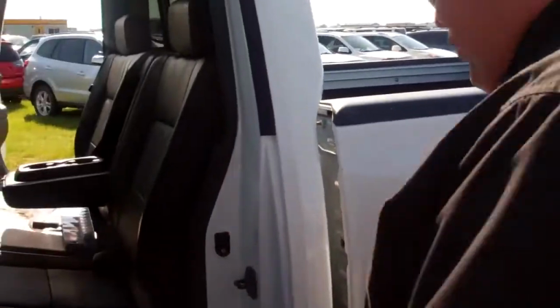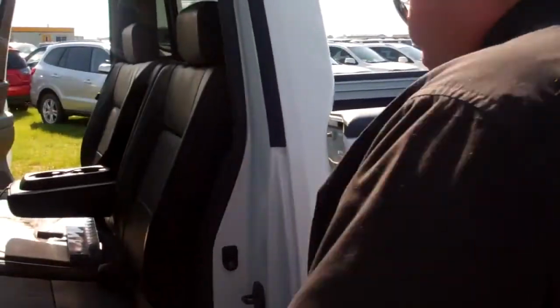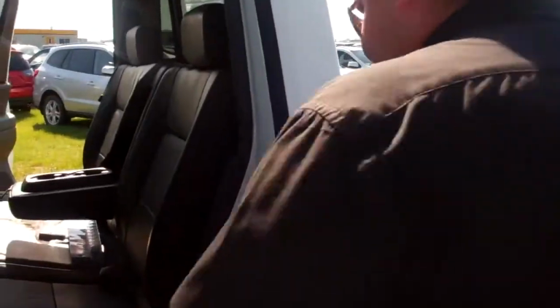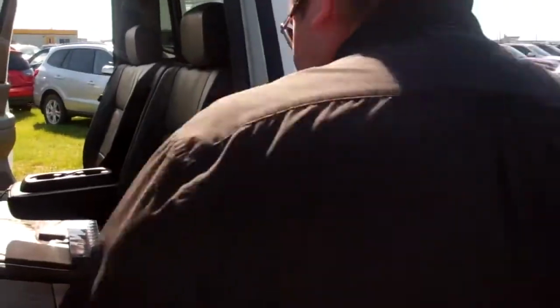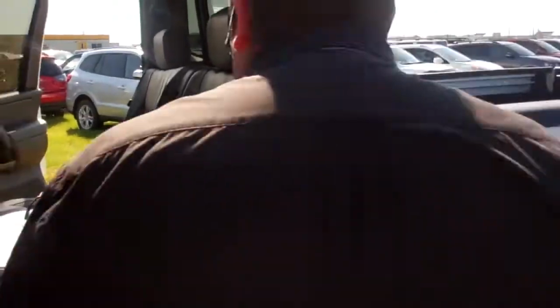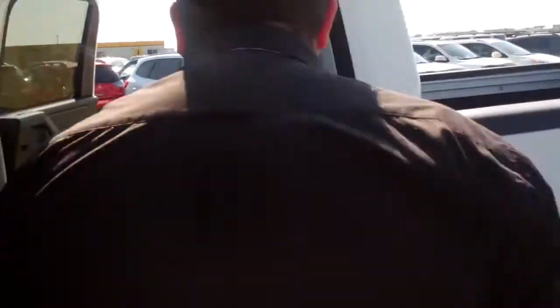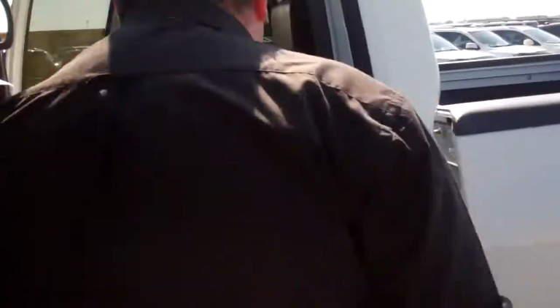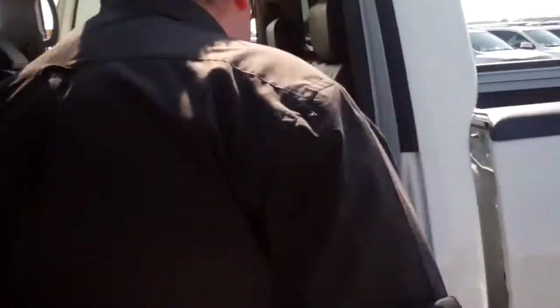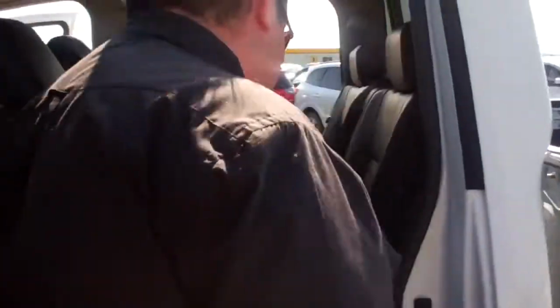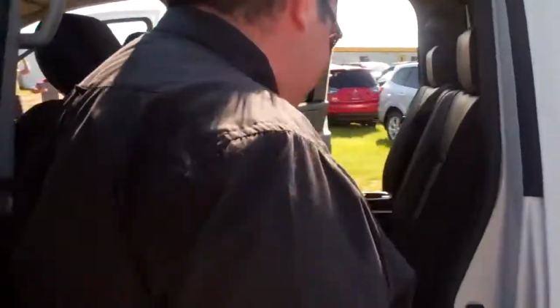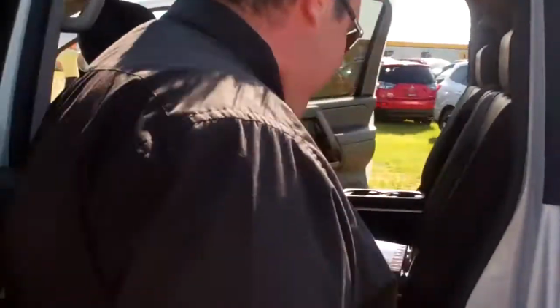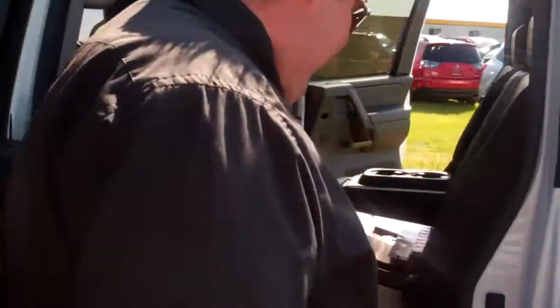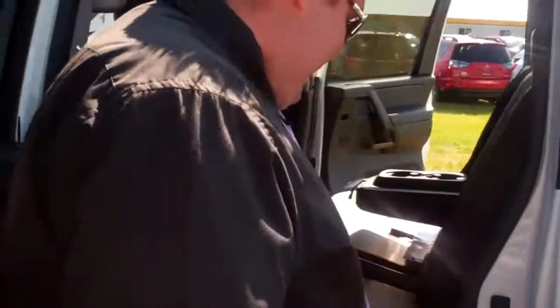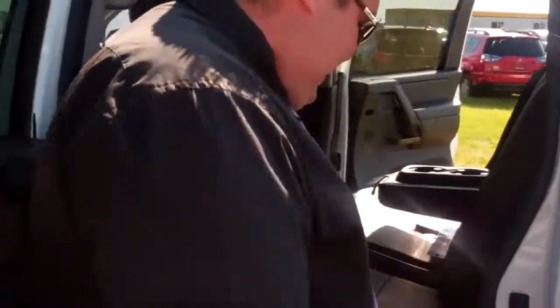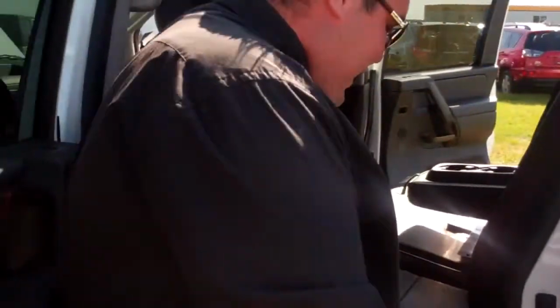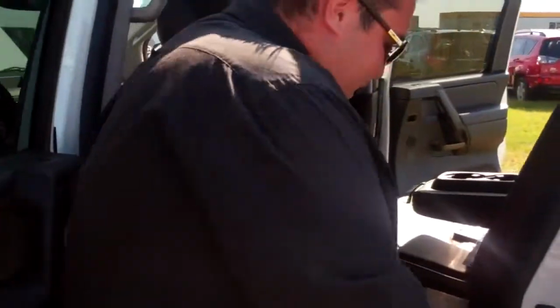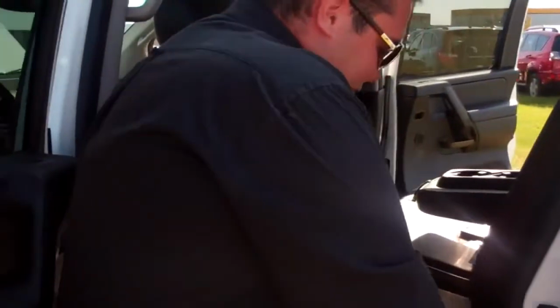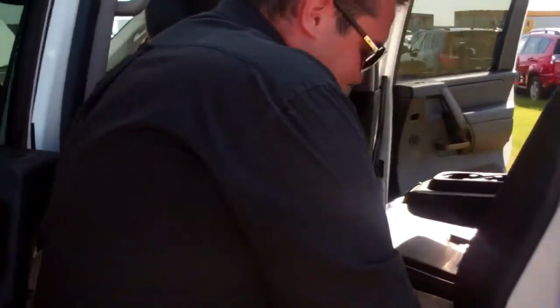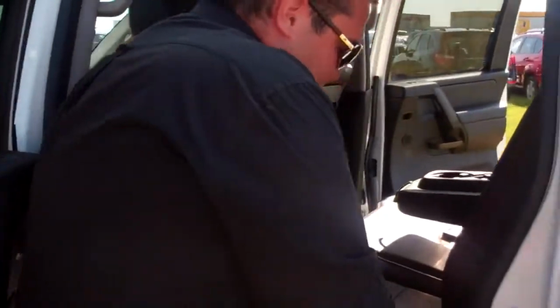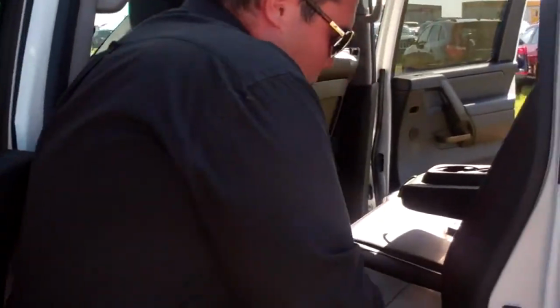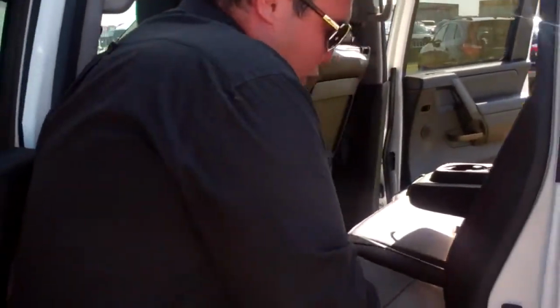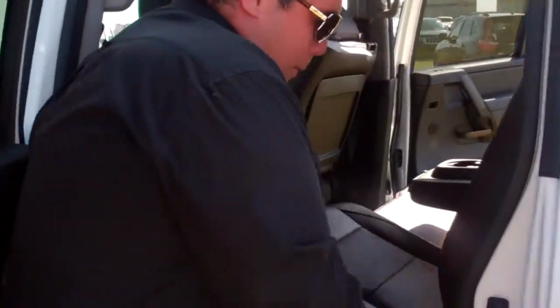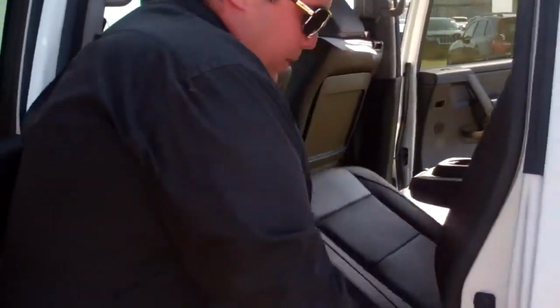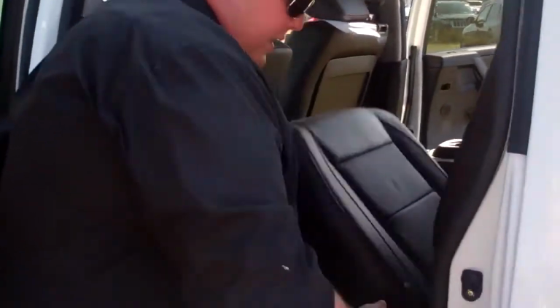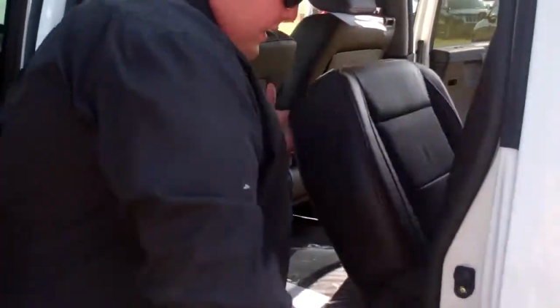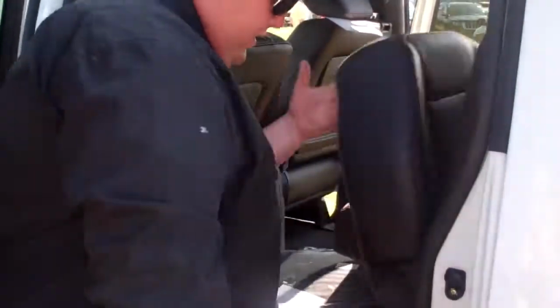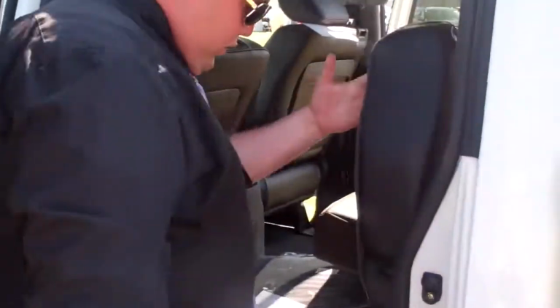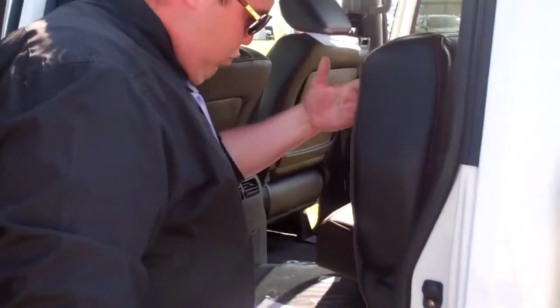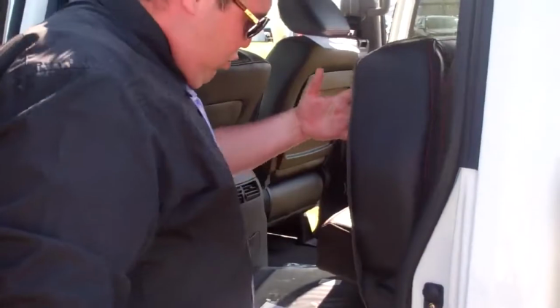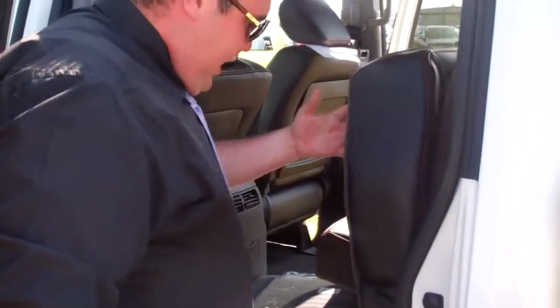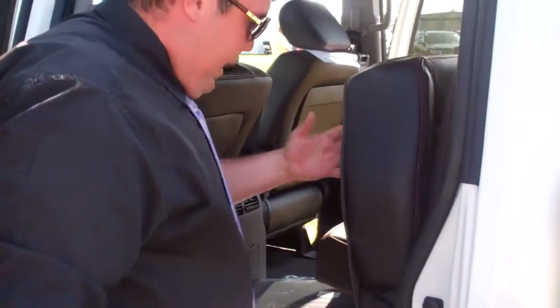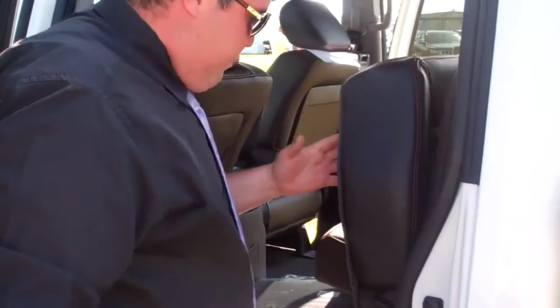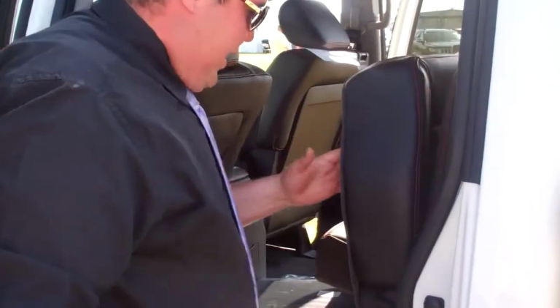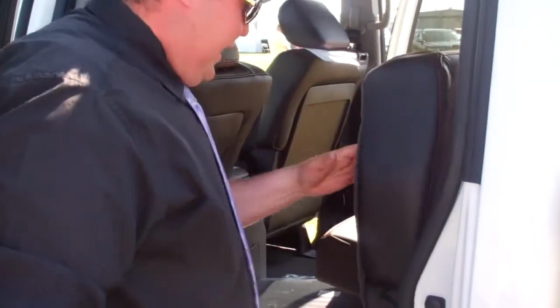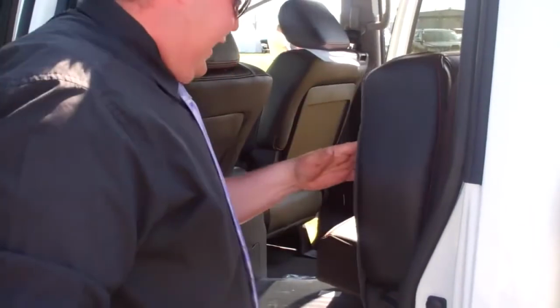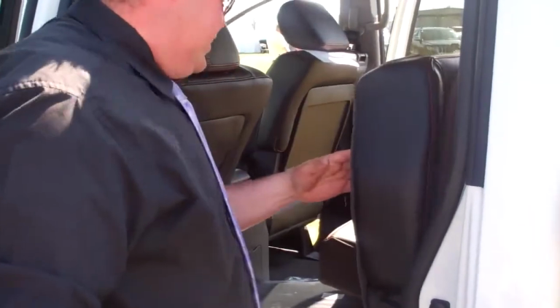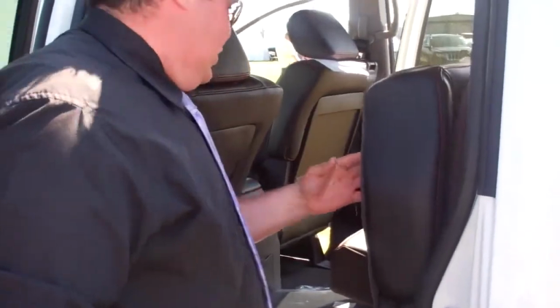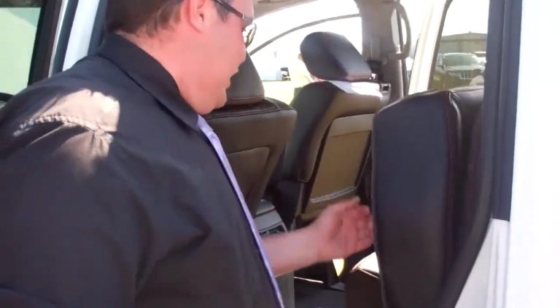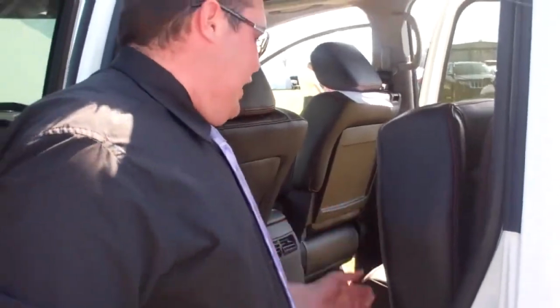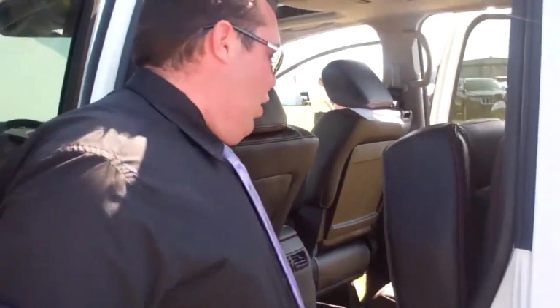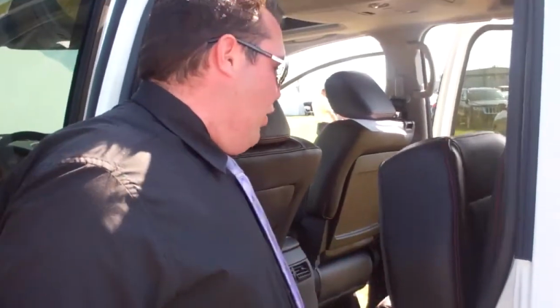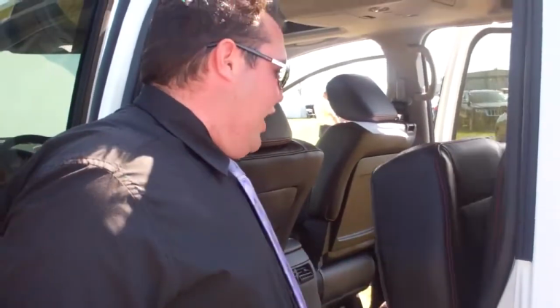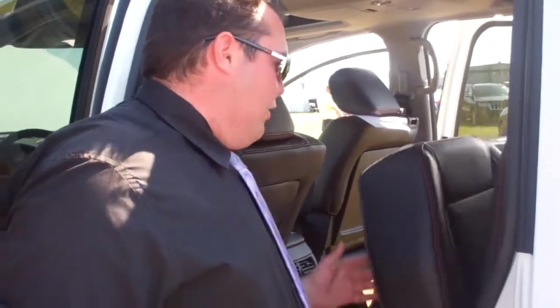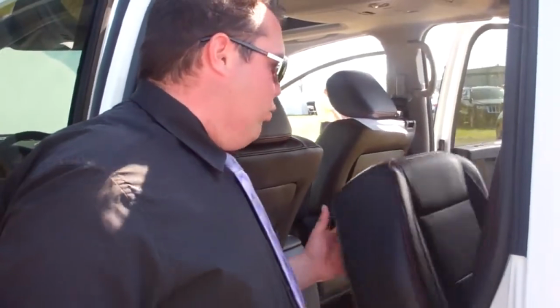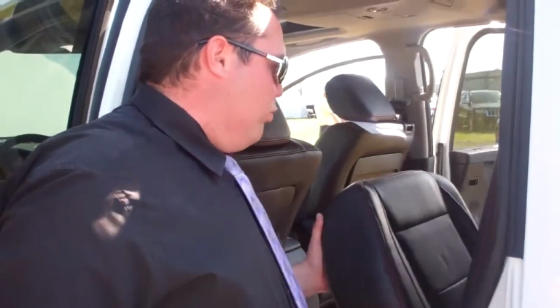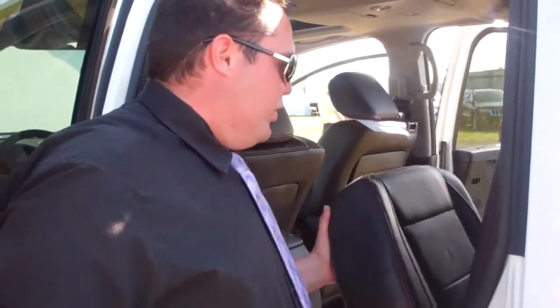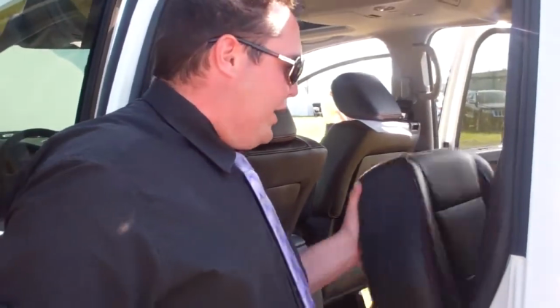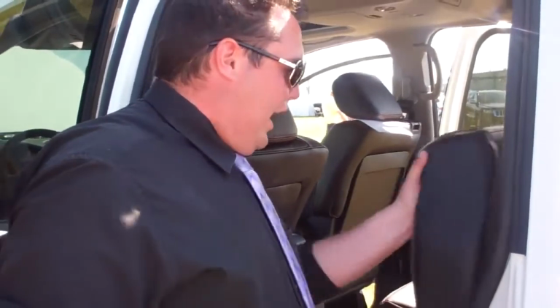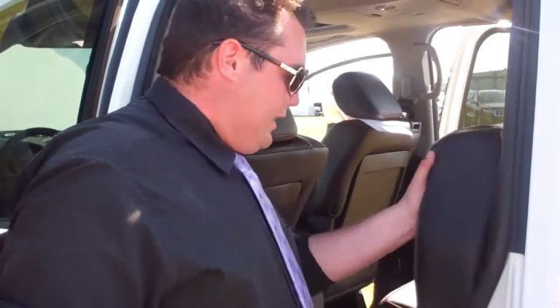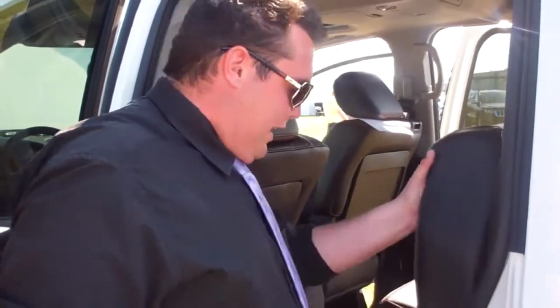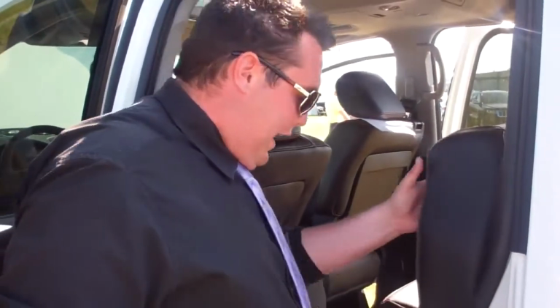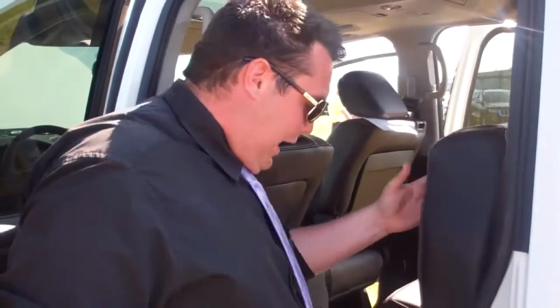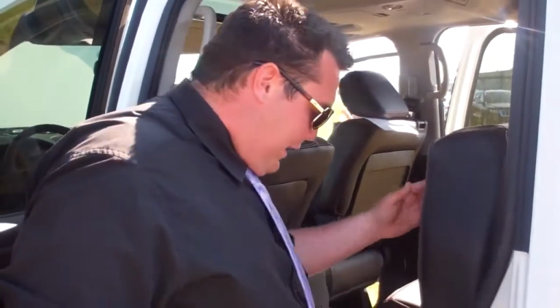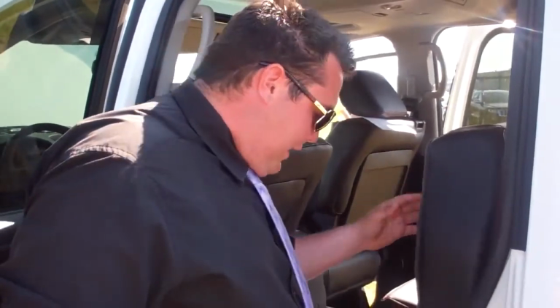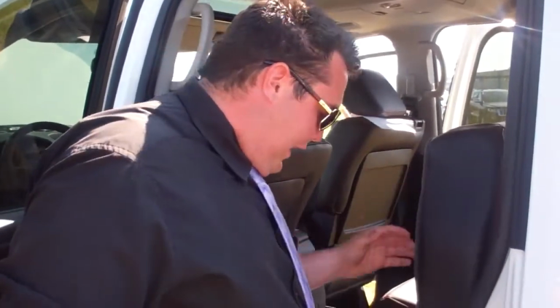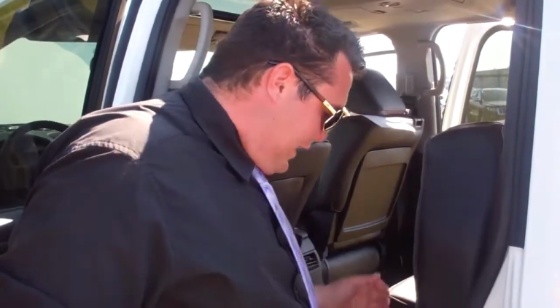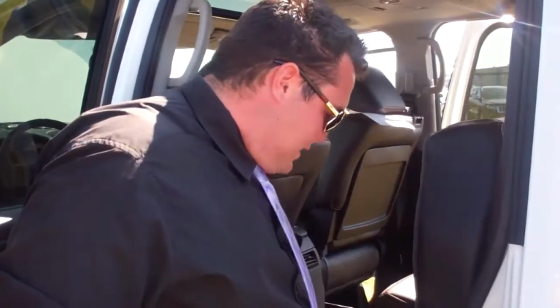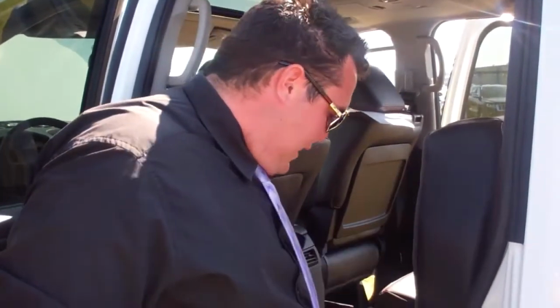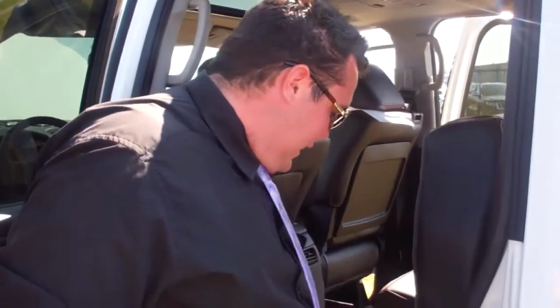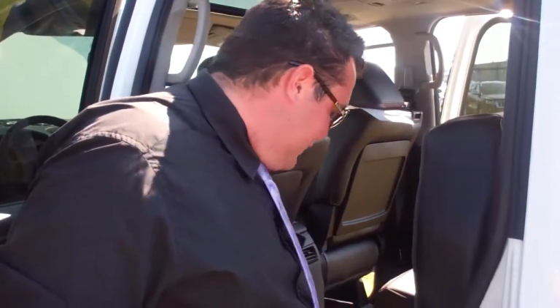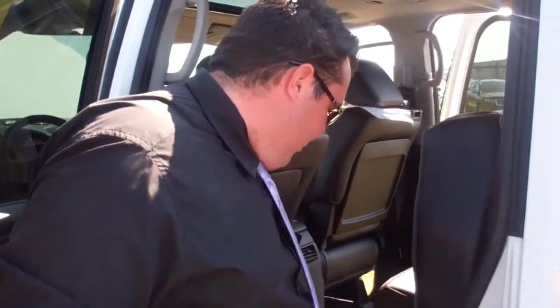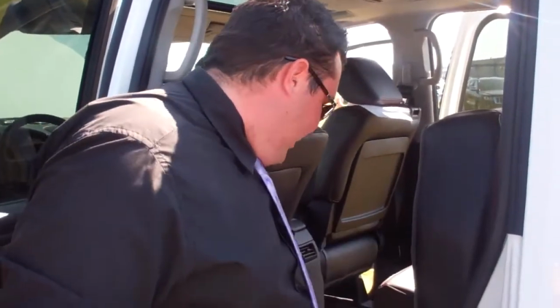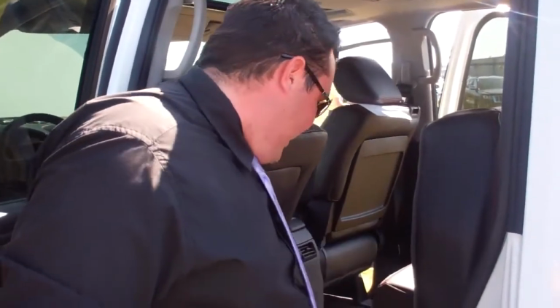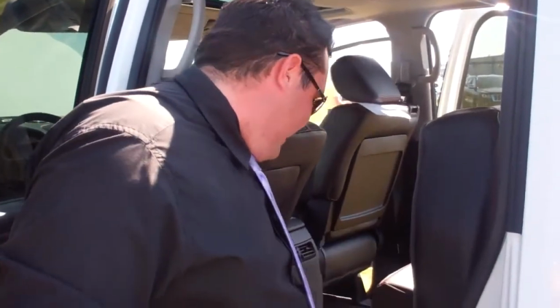We got some seats here — they pull up. This is the crew cab package. Look at all that room you got there. It's nice for you.